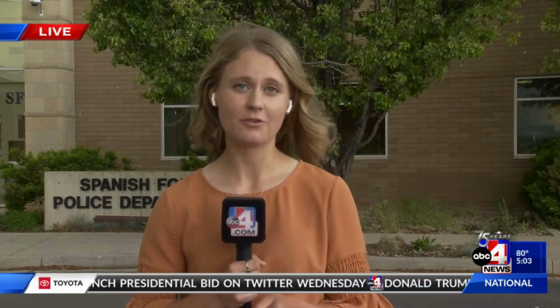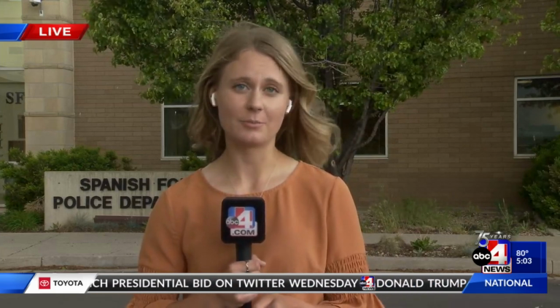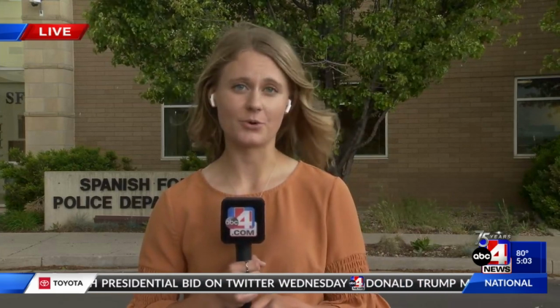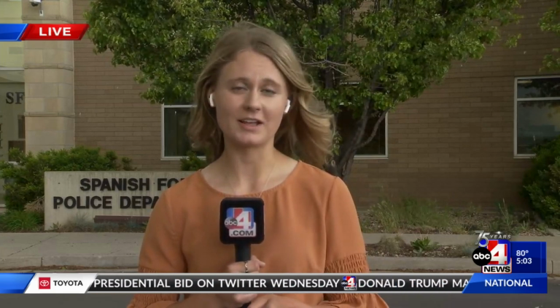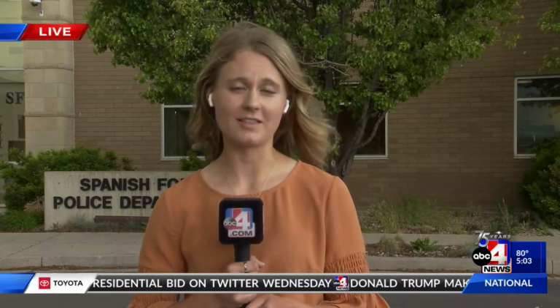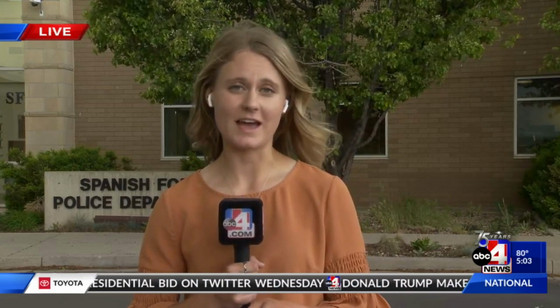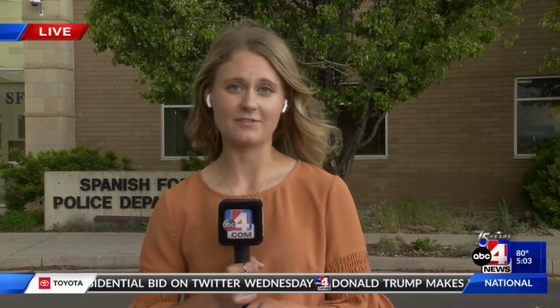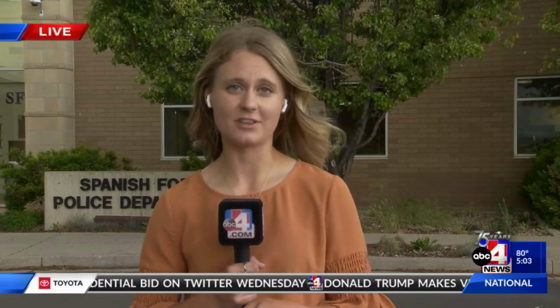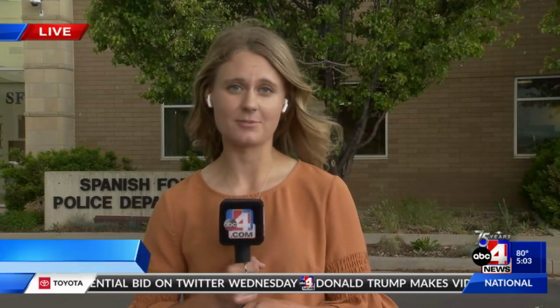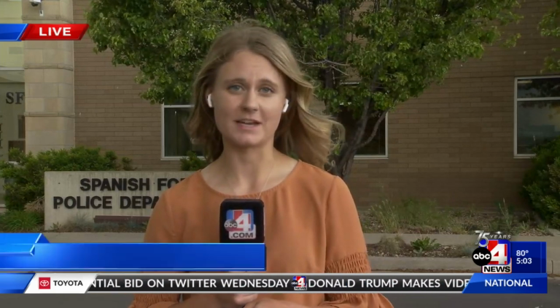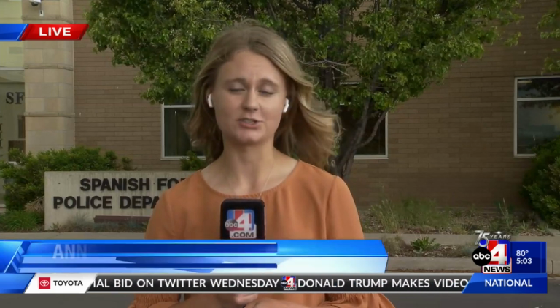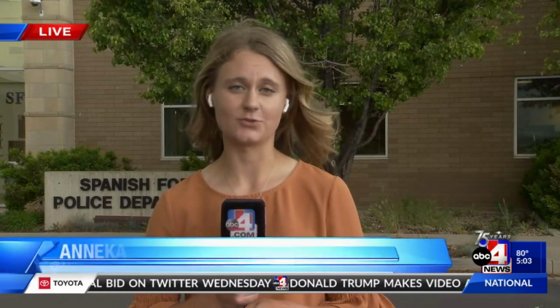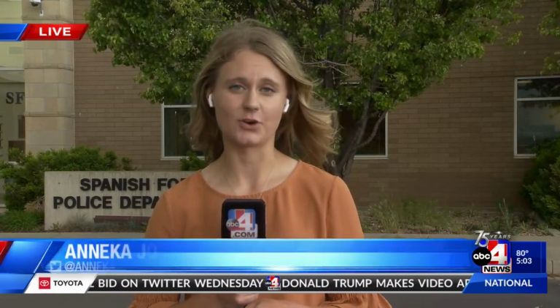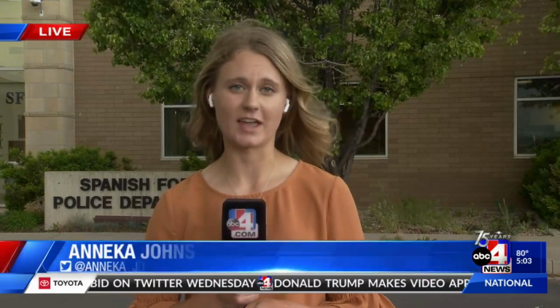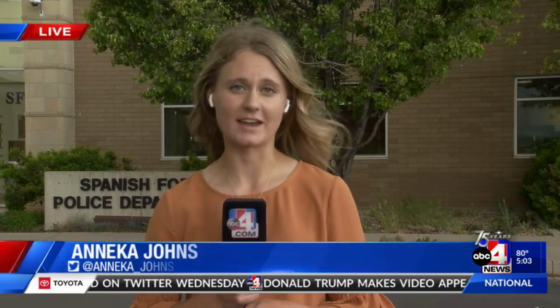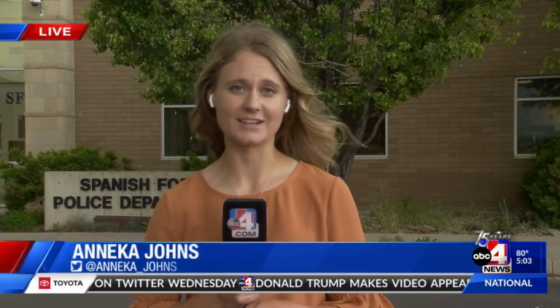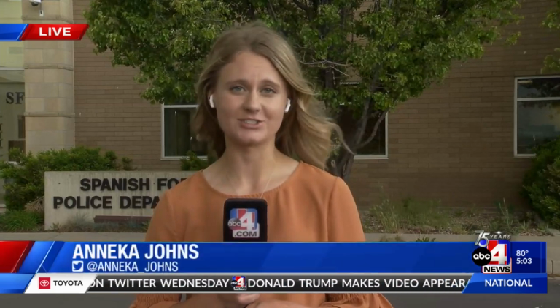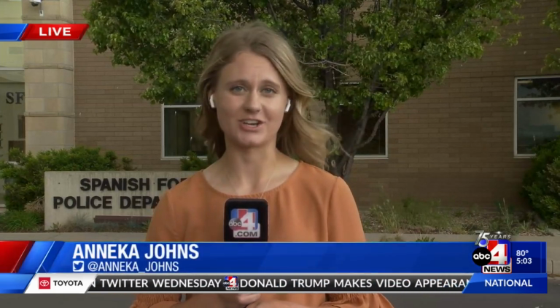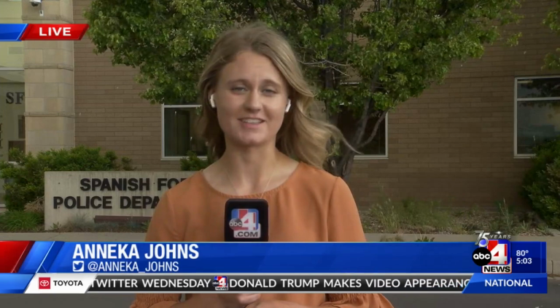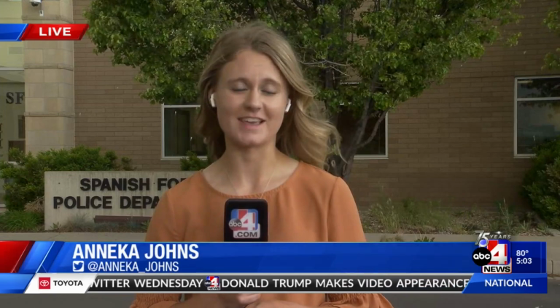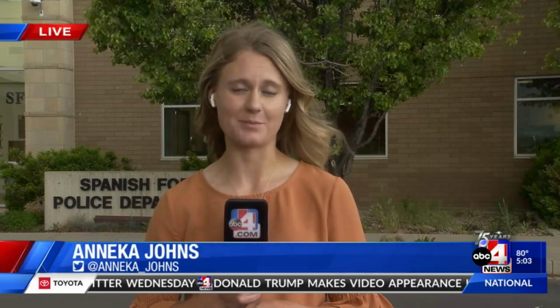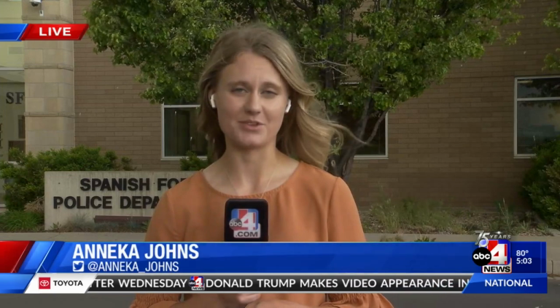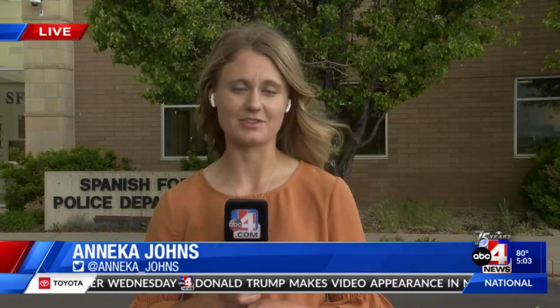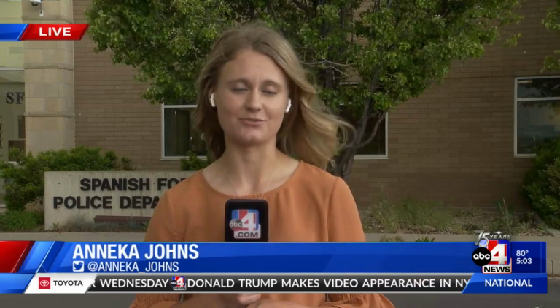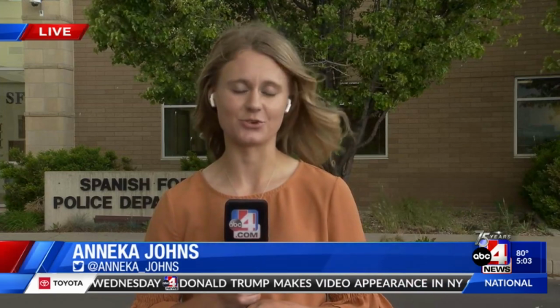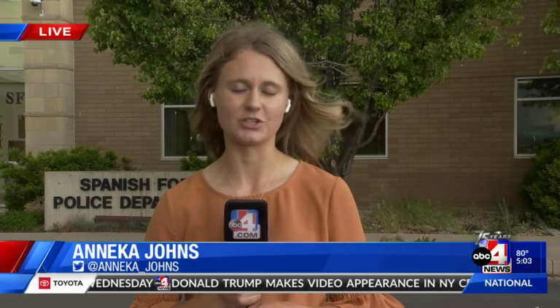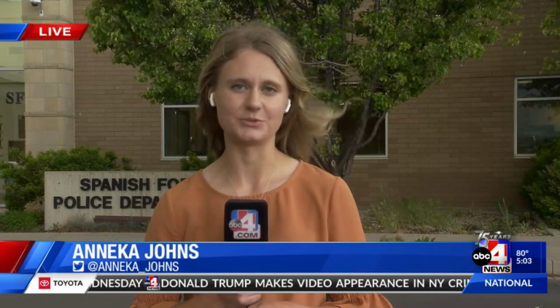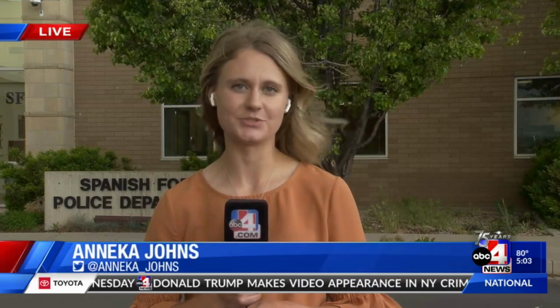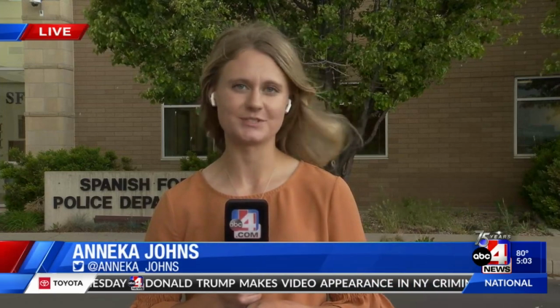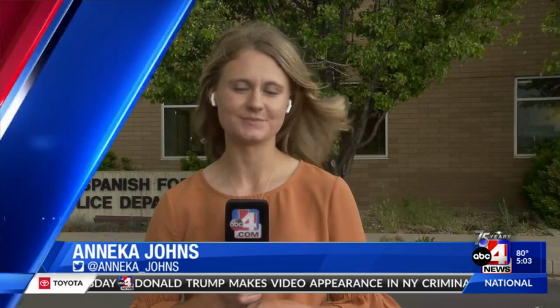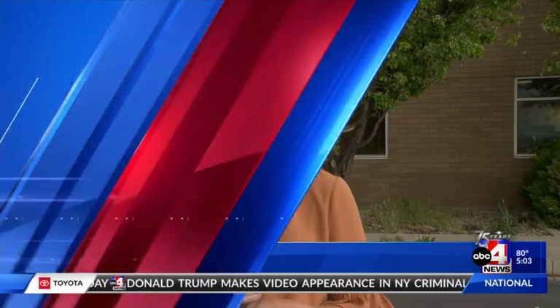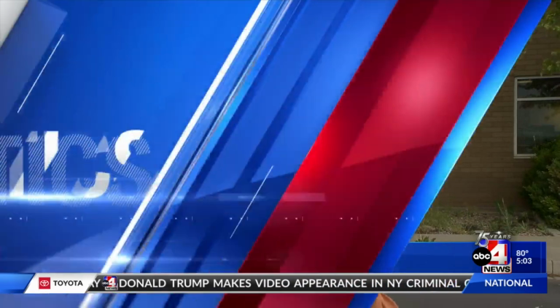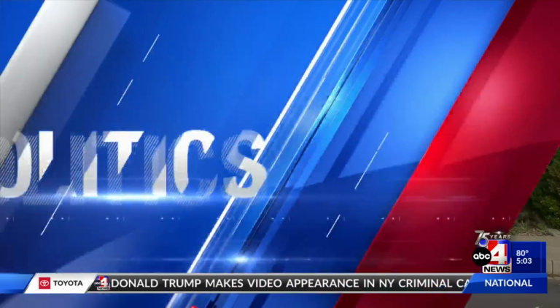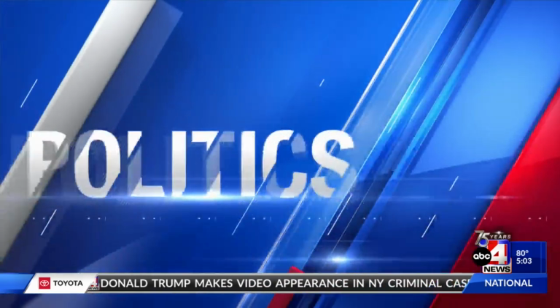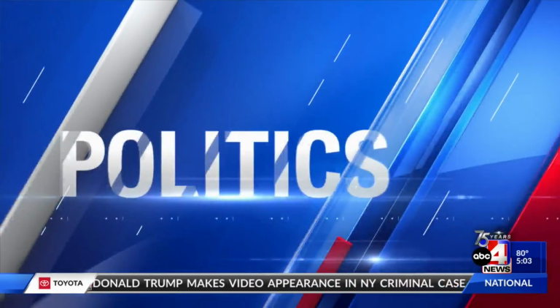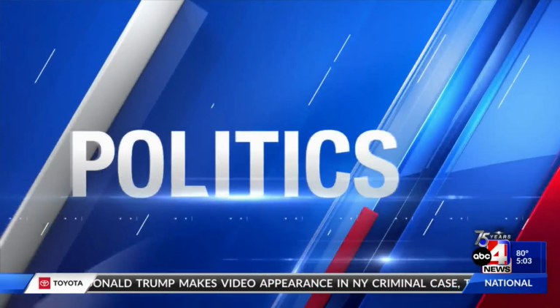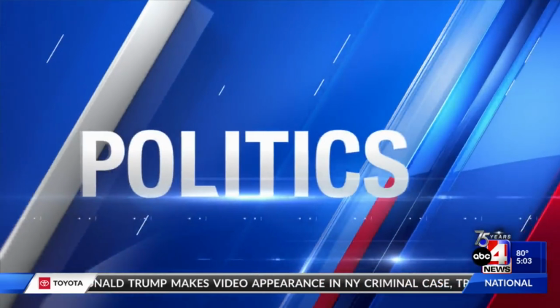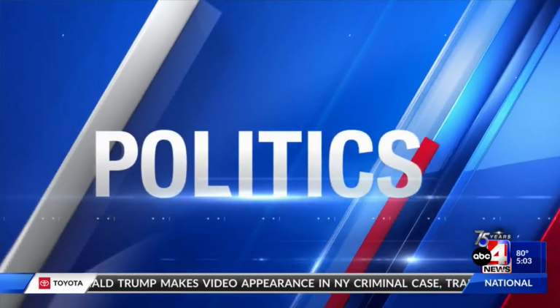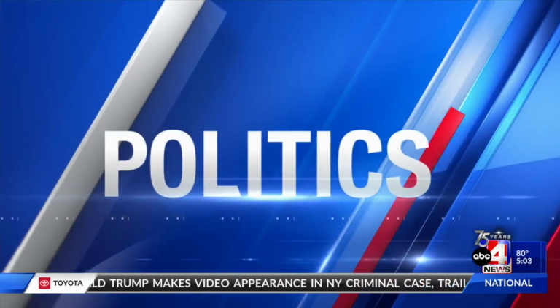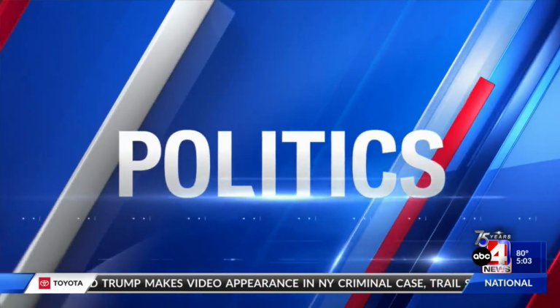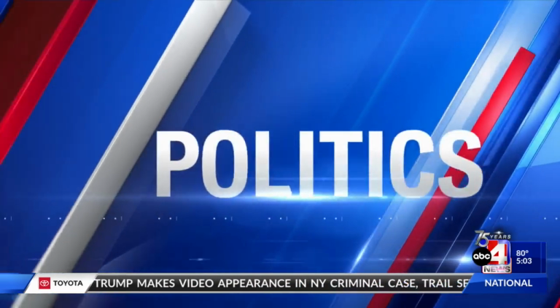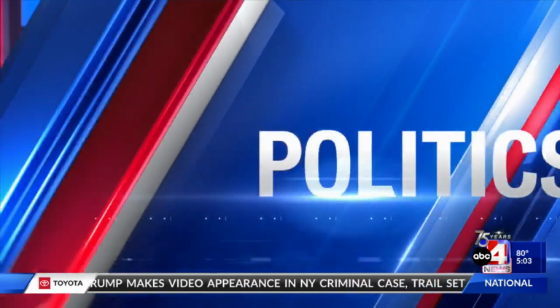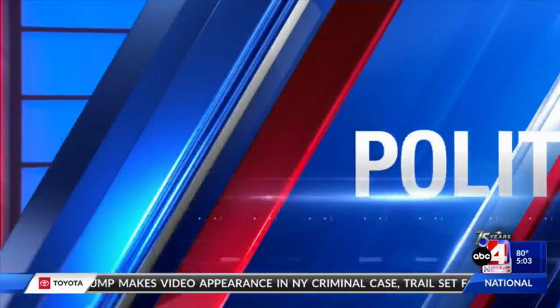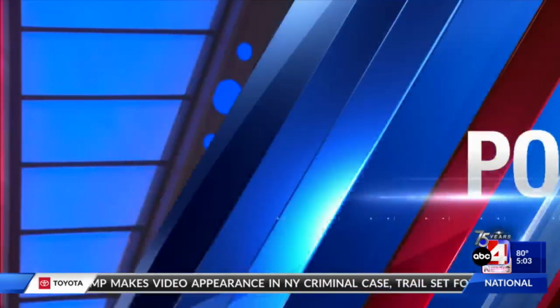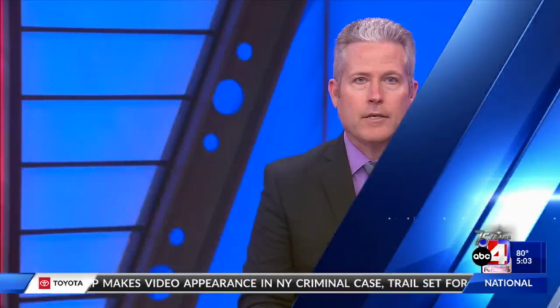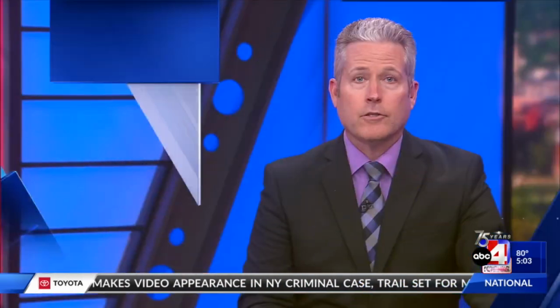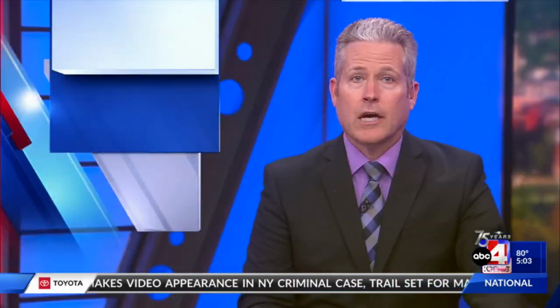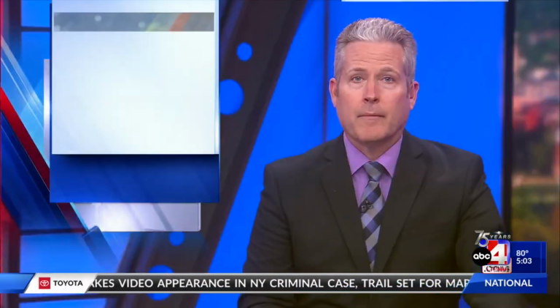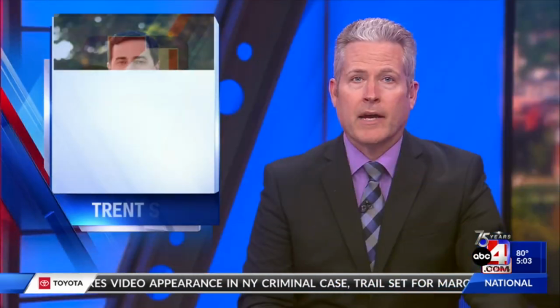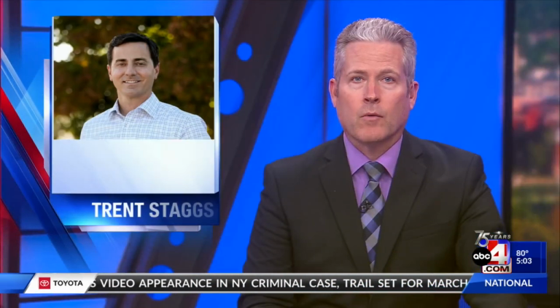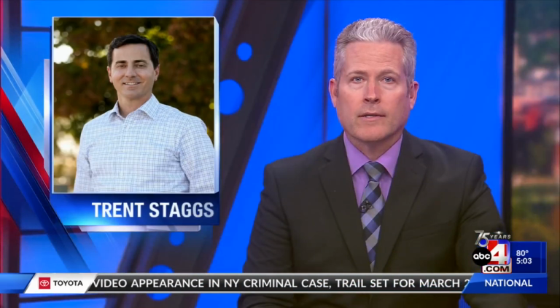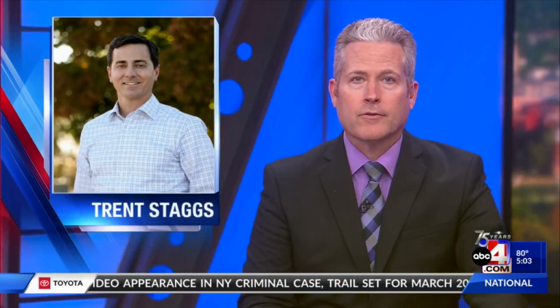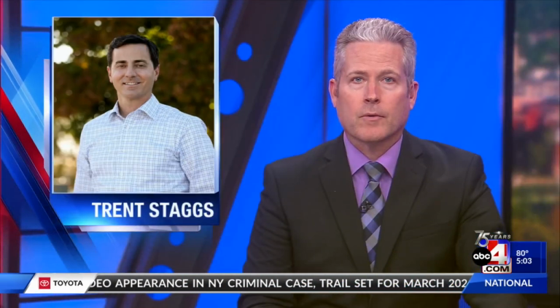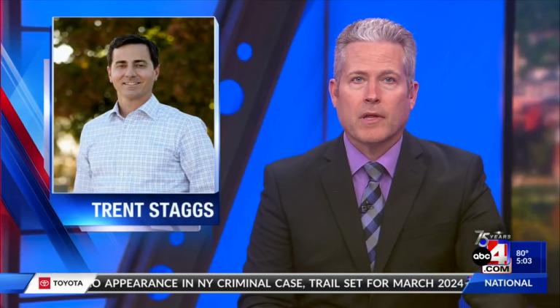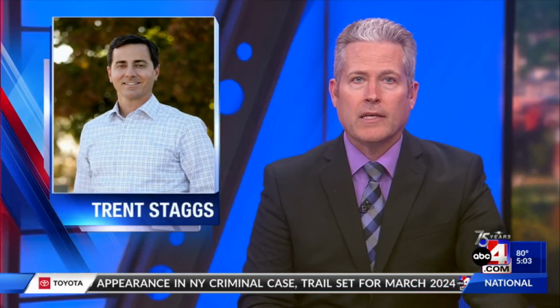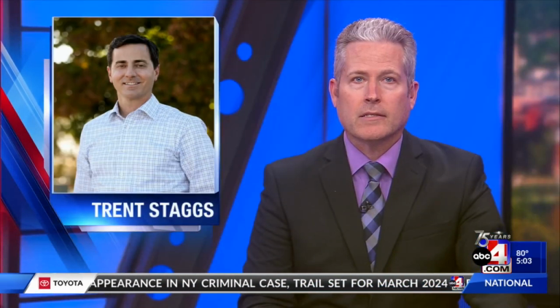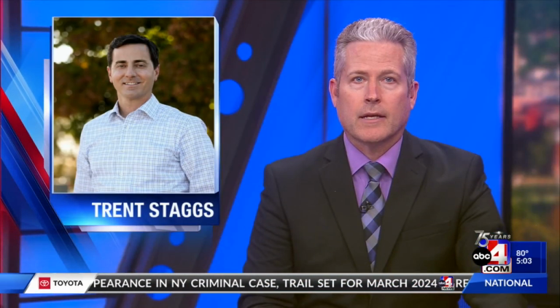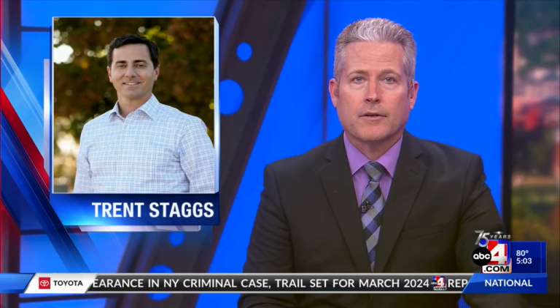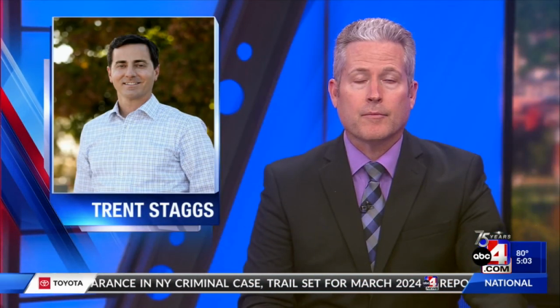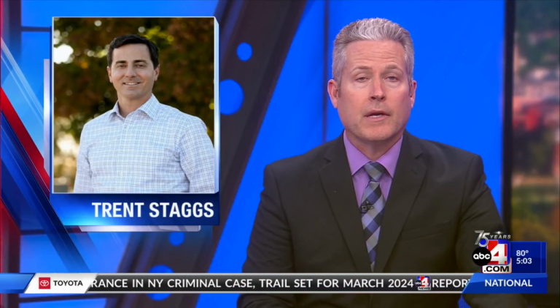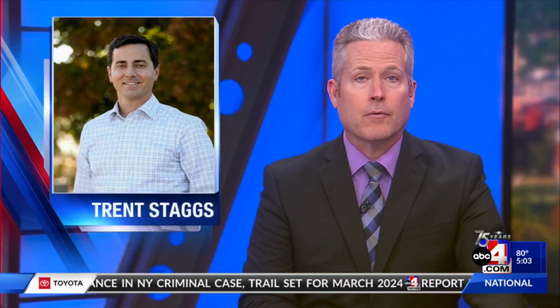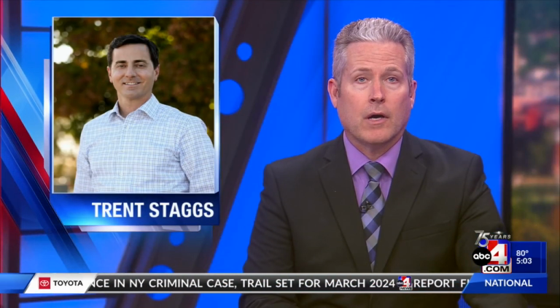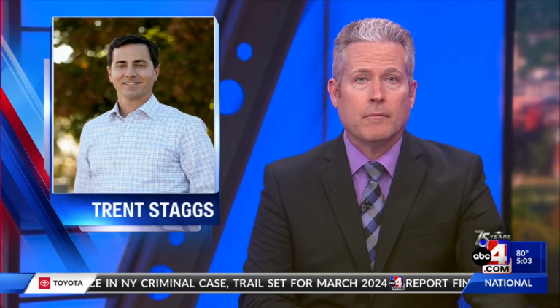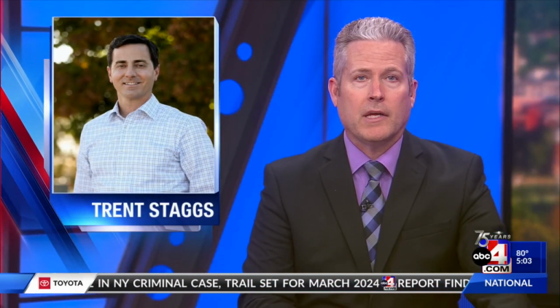Reporting live in Spanish Fork, Annika Johns, ABC4 News. In local politics, a Utah mayor wants to replace Senator Mitt Romney.